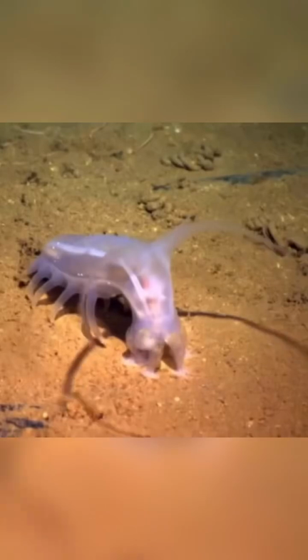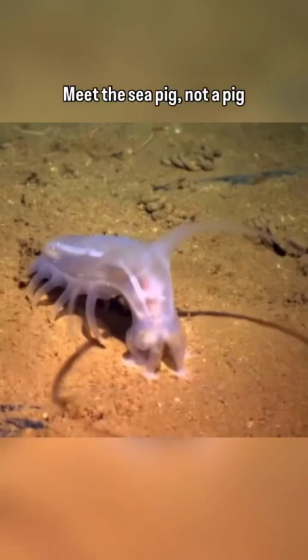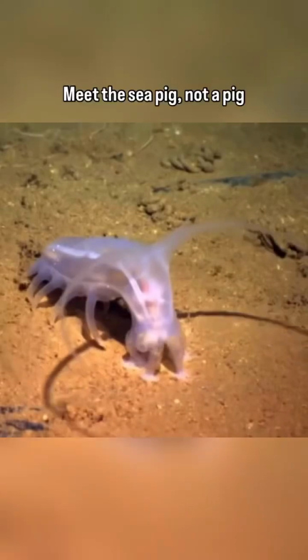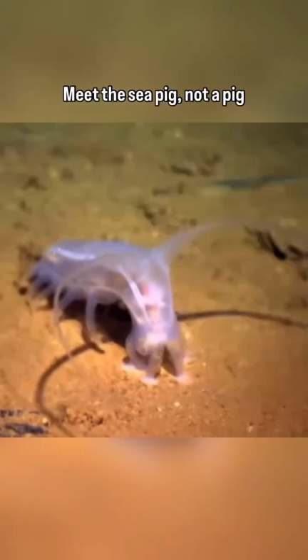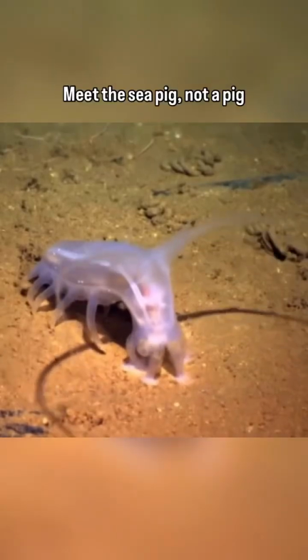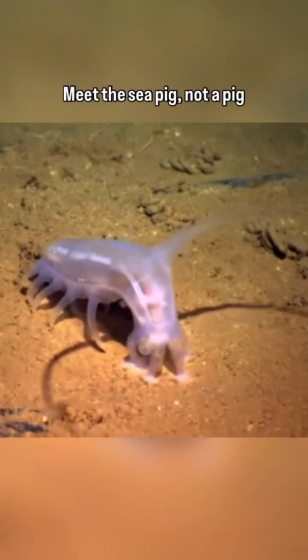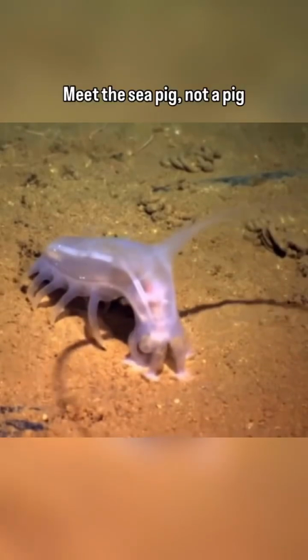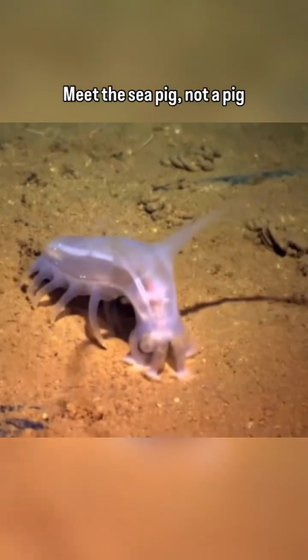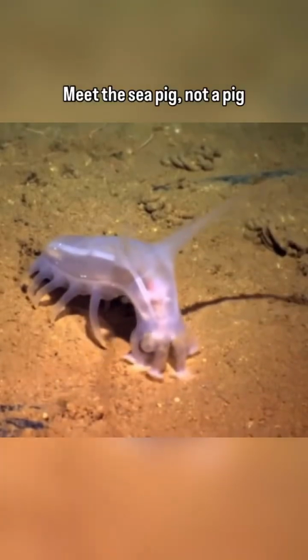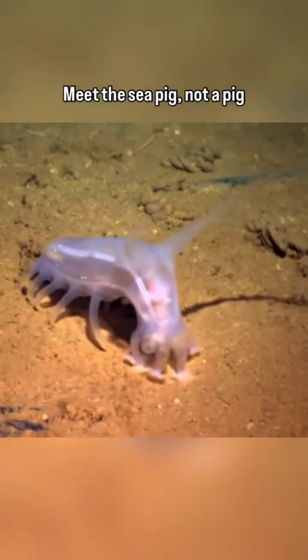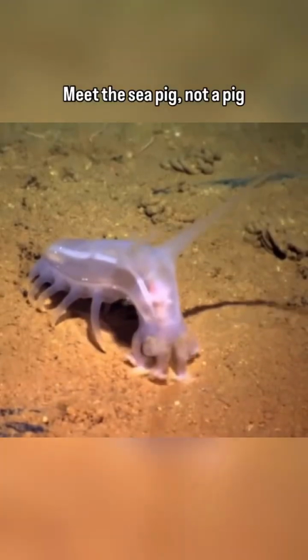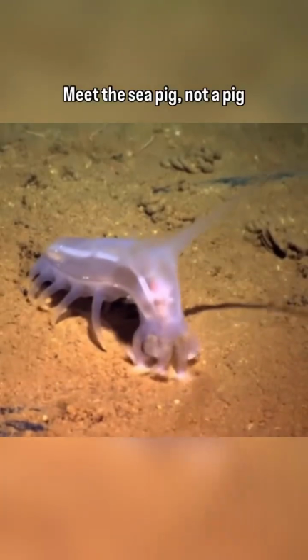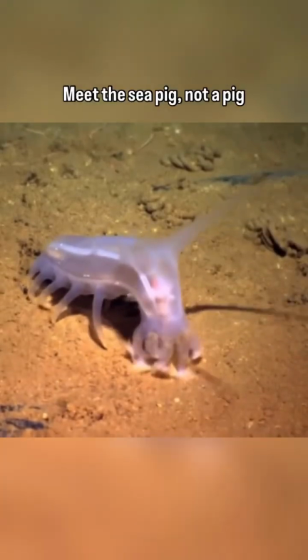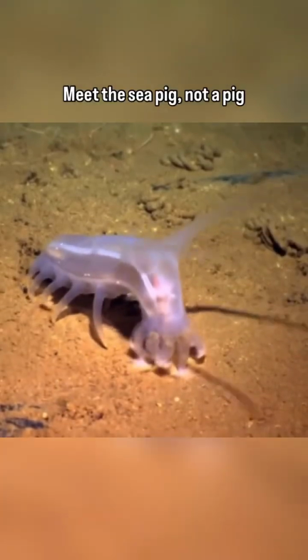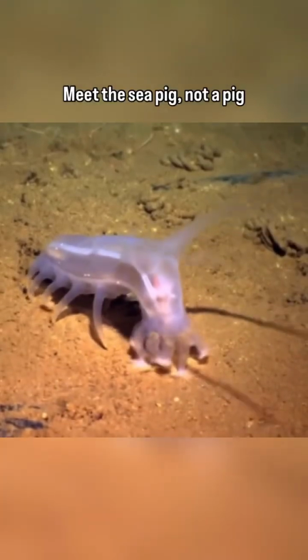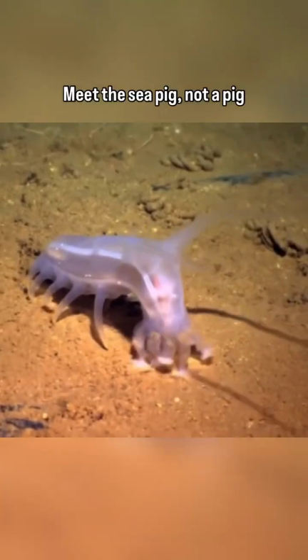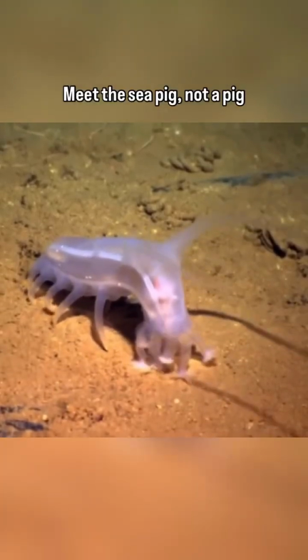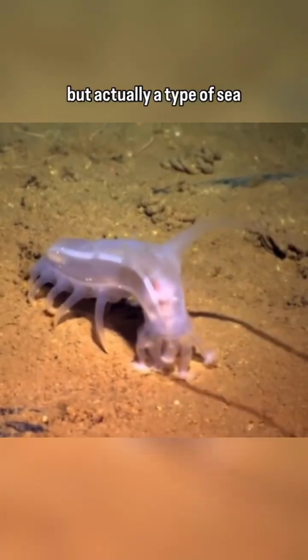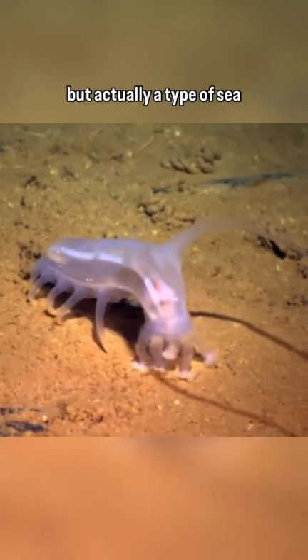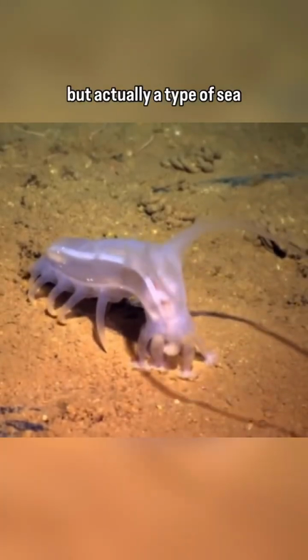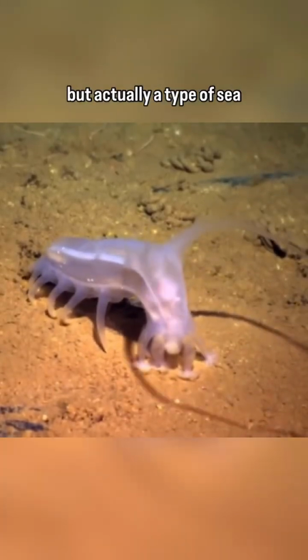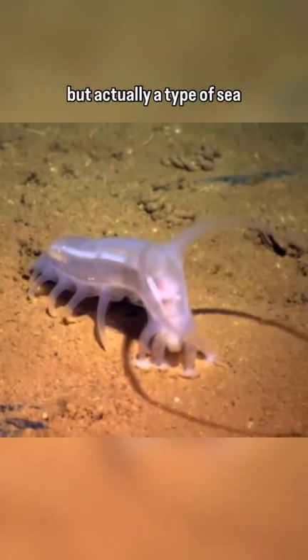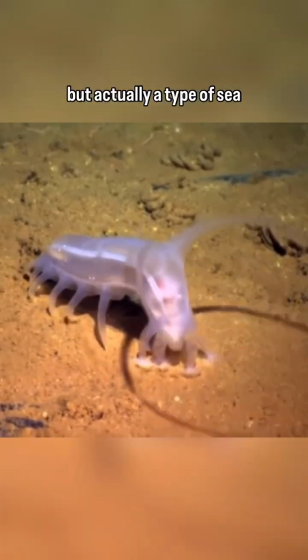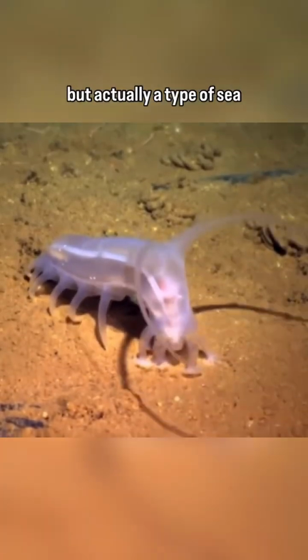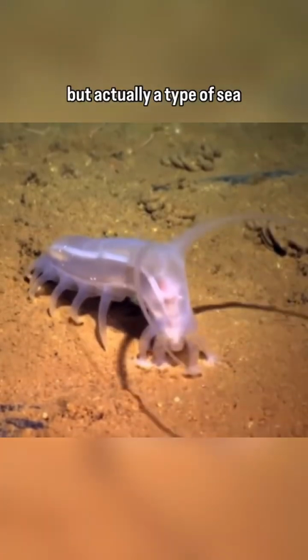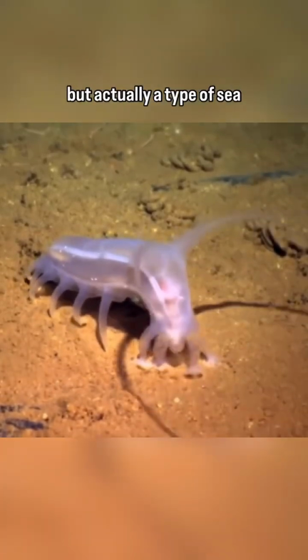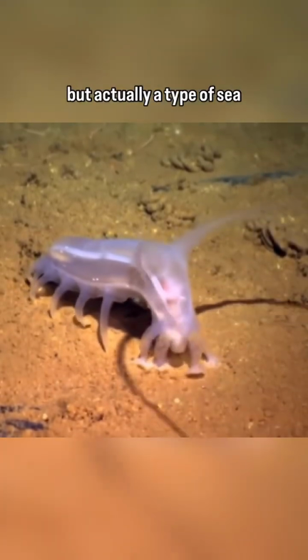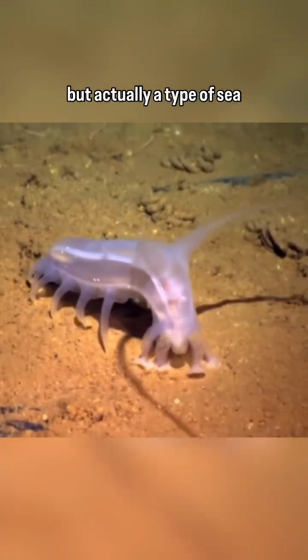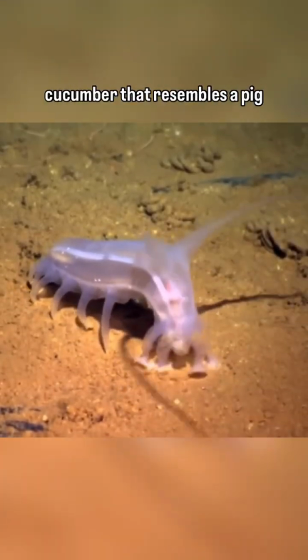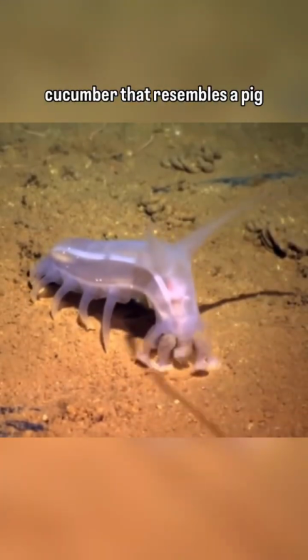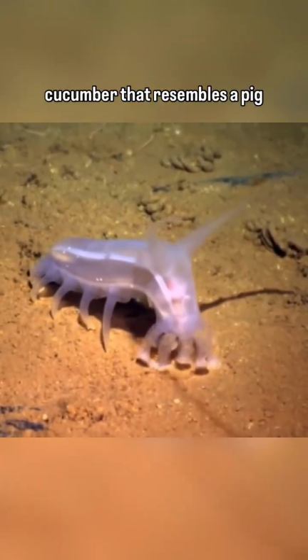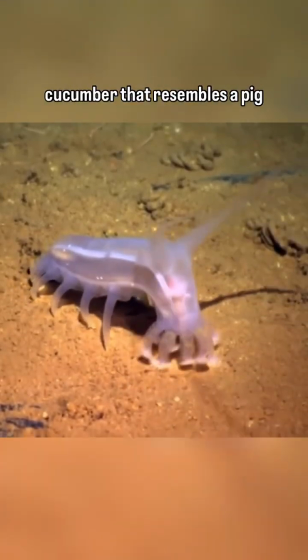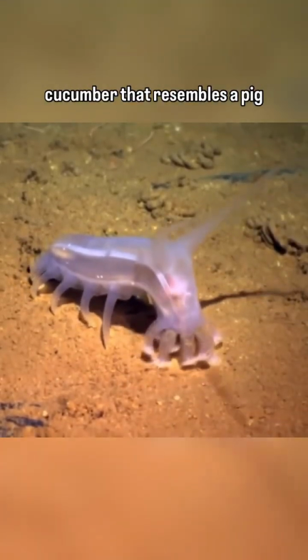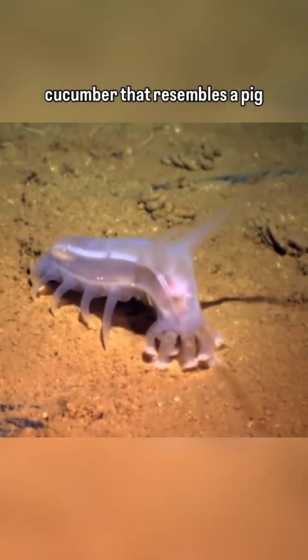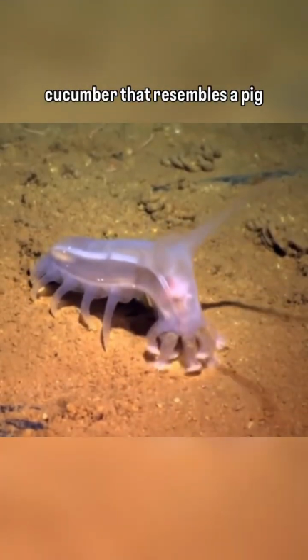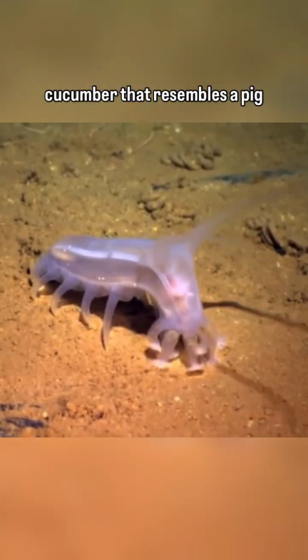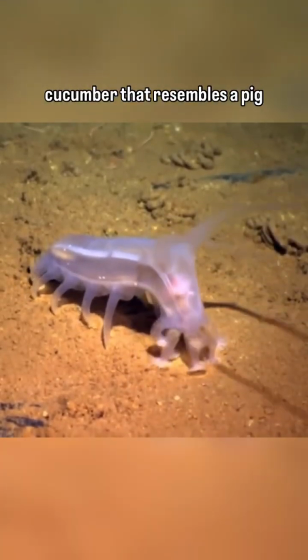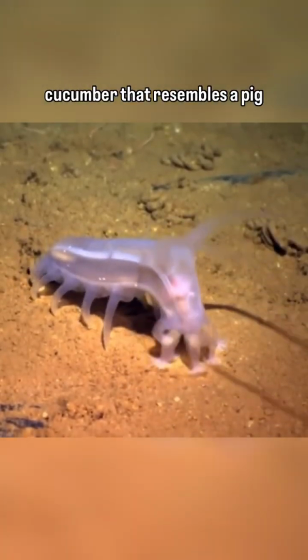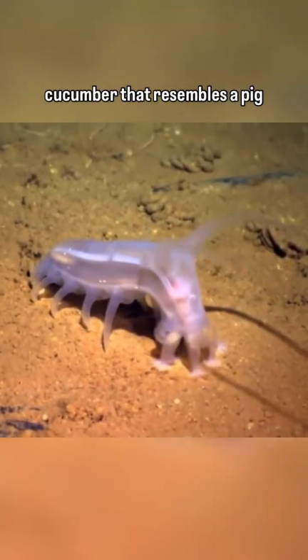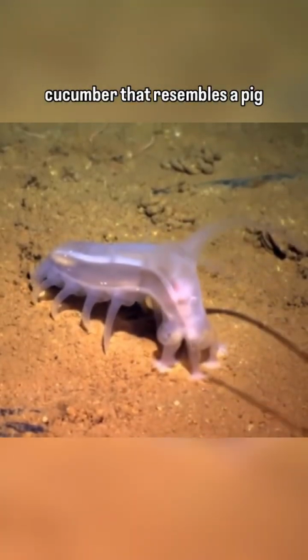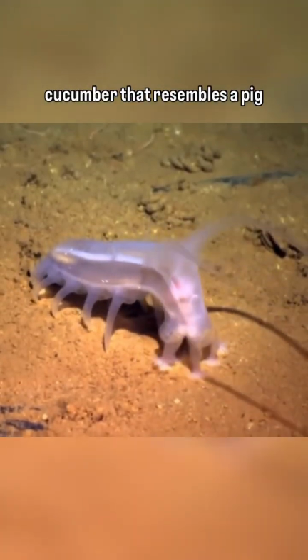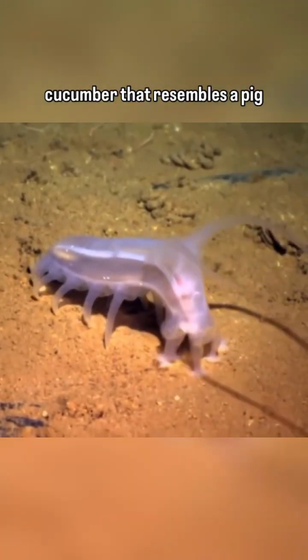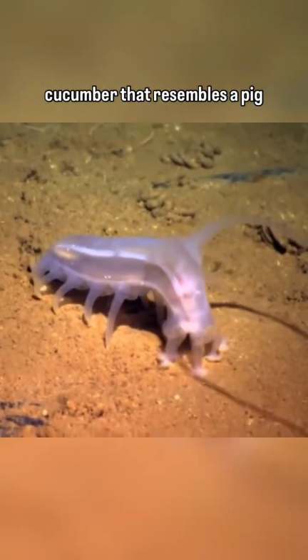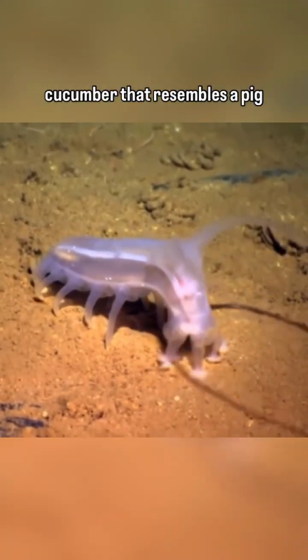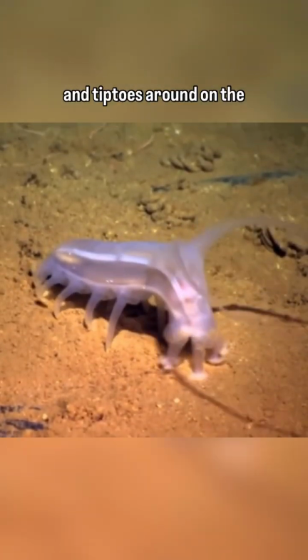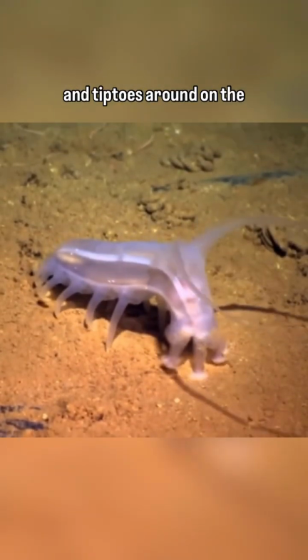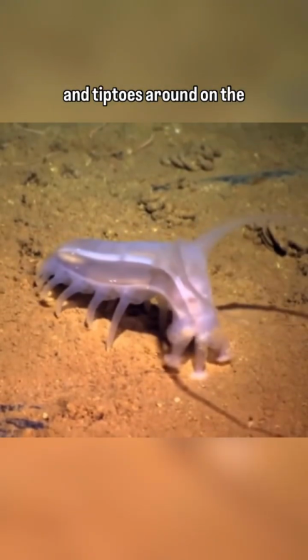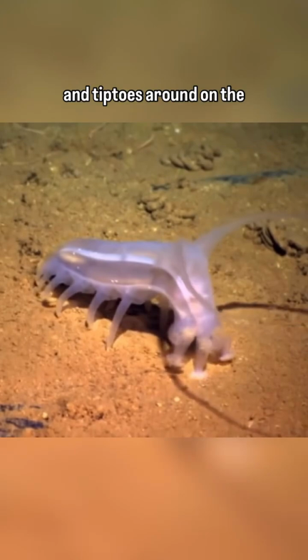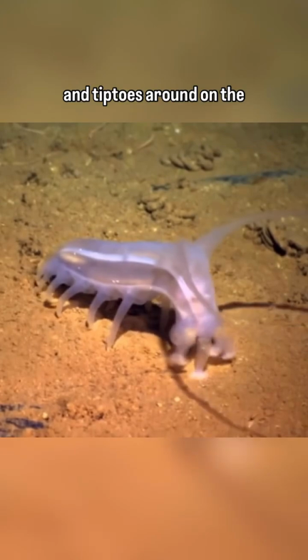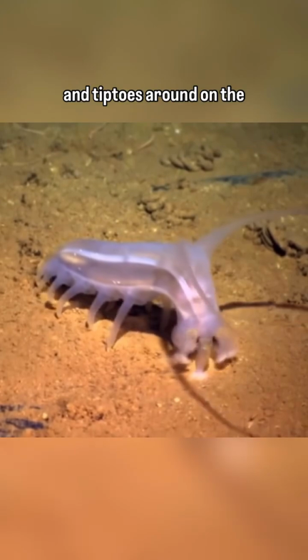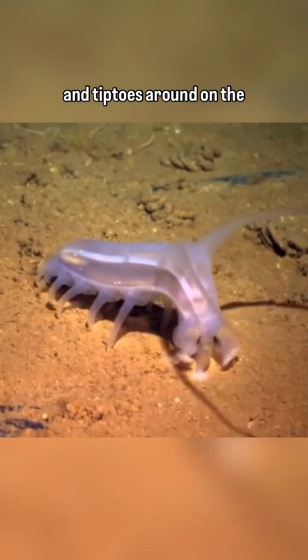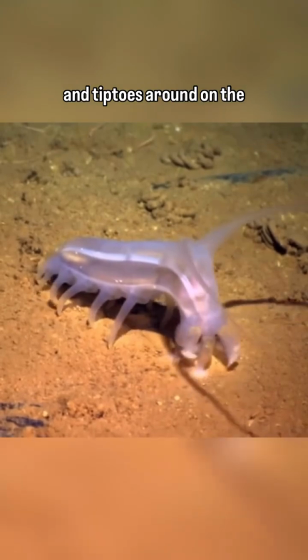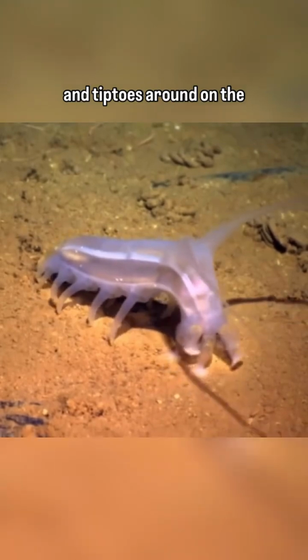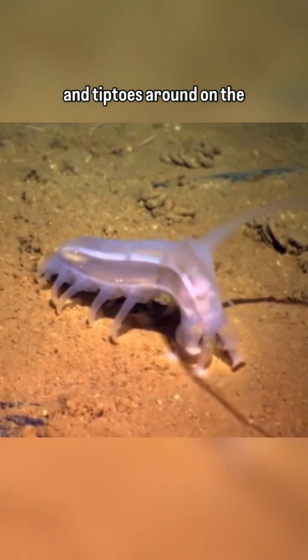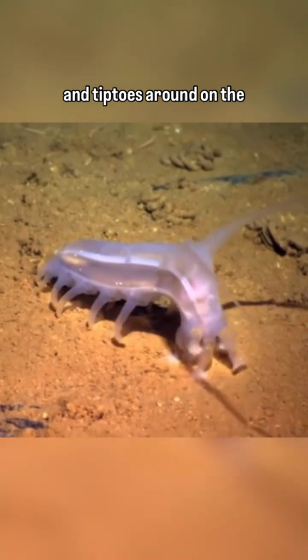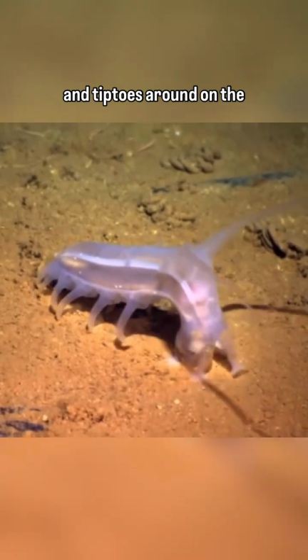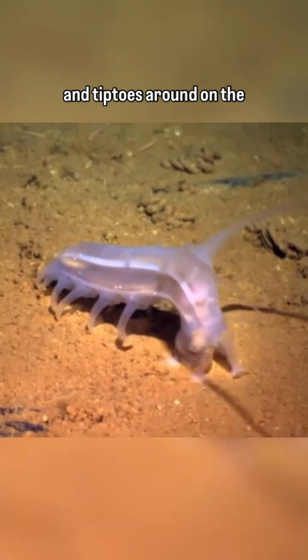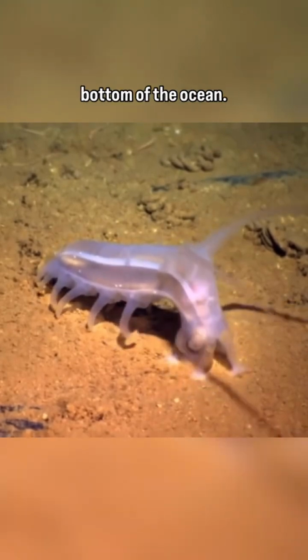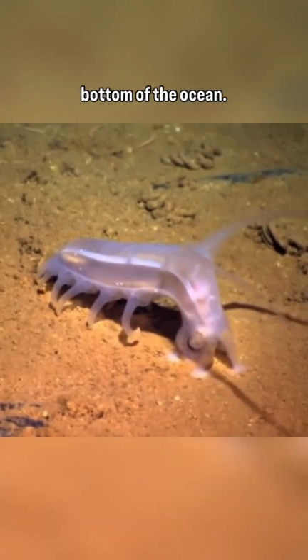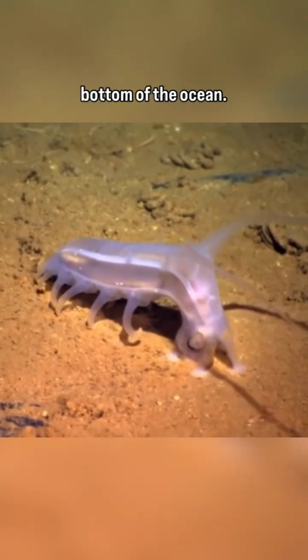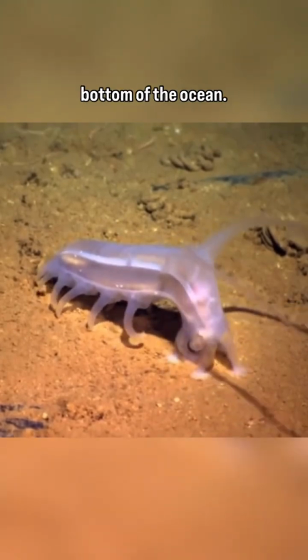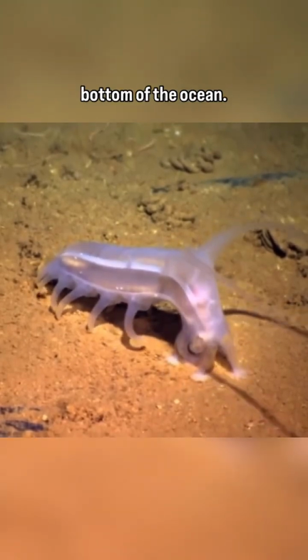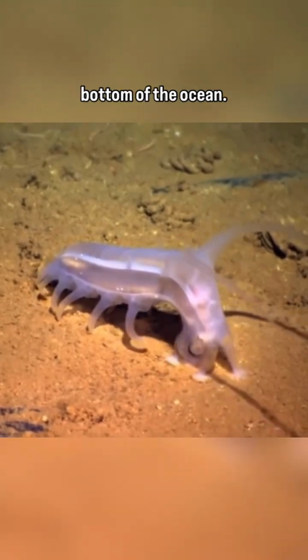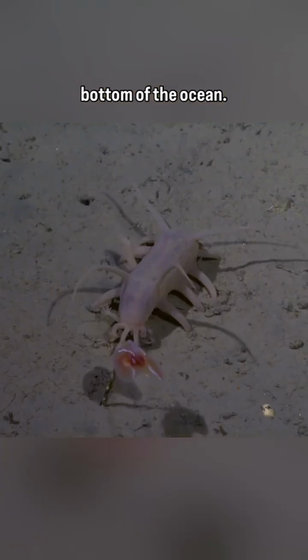Meet the sea pig — not a pig, but actually a type of sea cucumber that resembles a pig and tiptoes around on the bottom of the ocean.